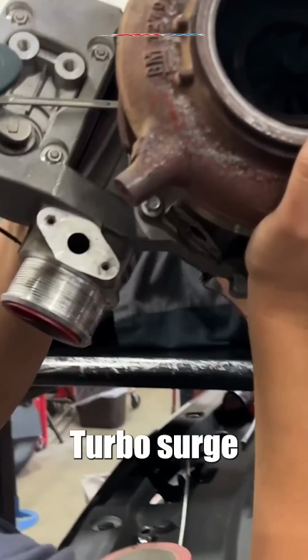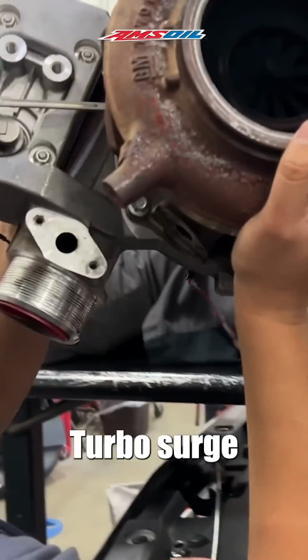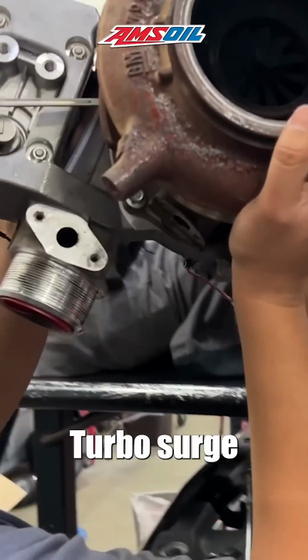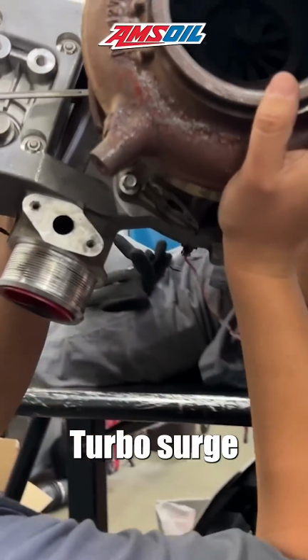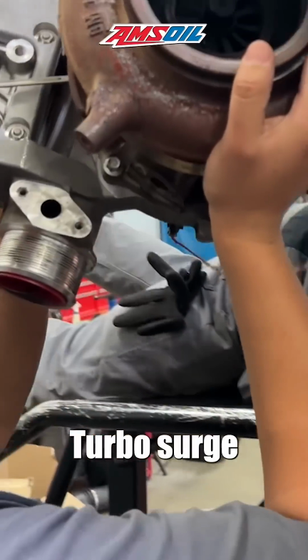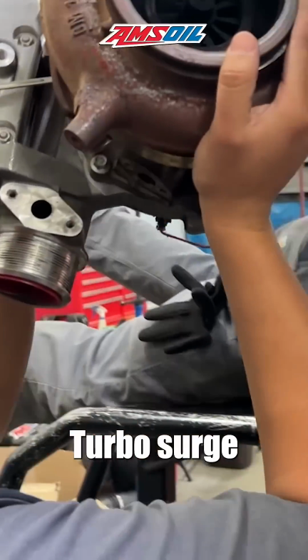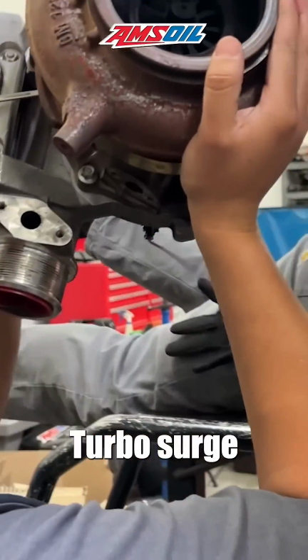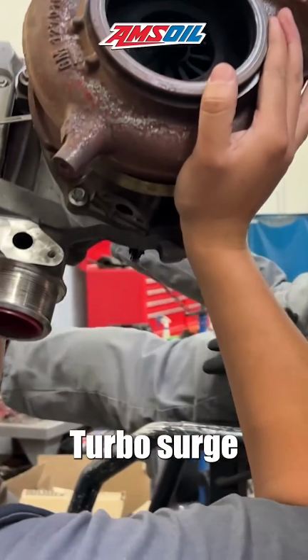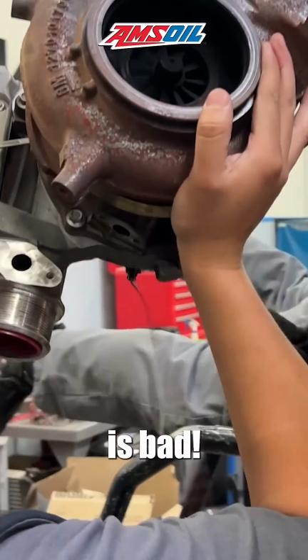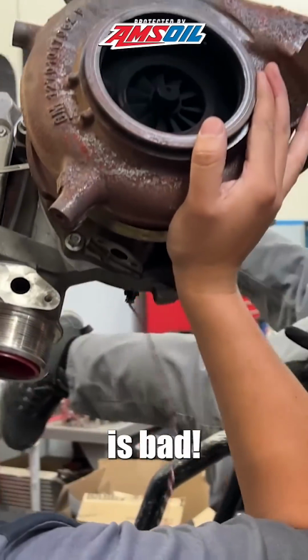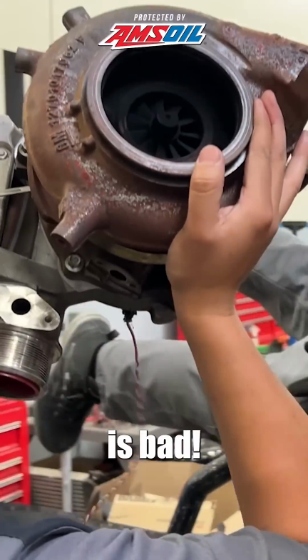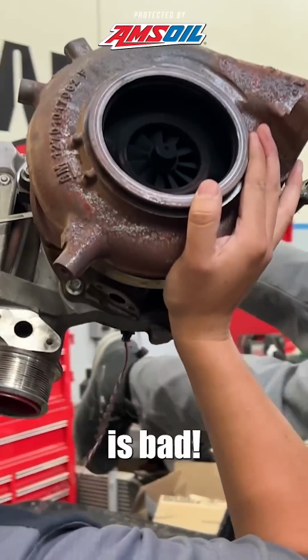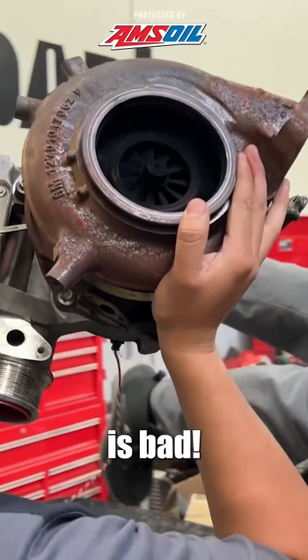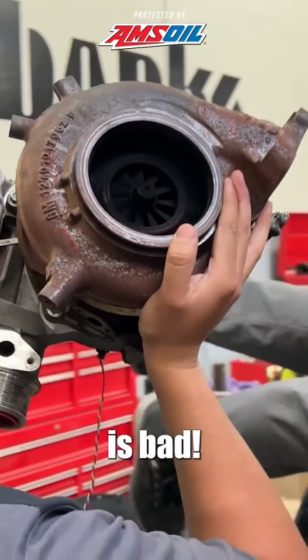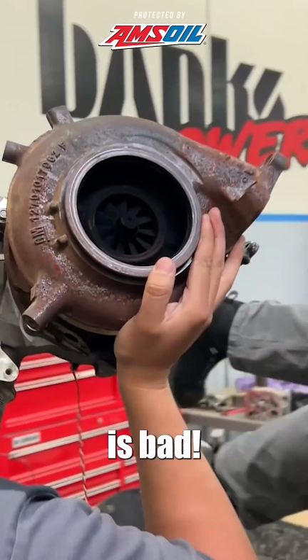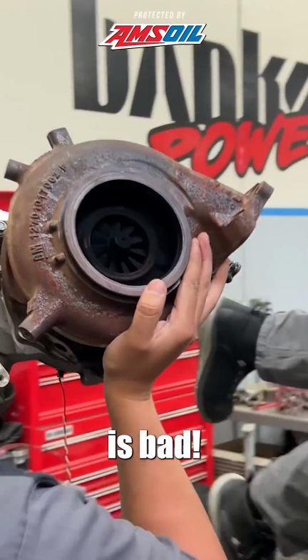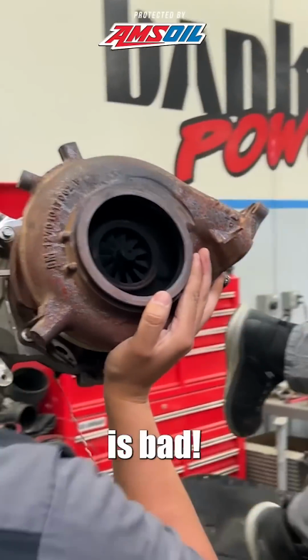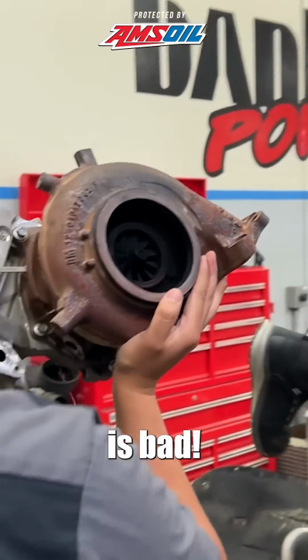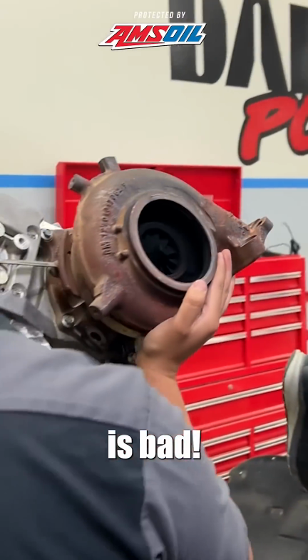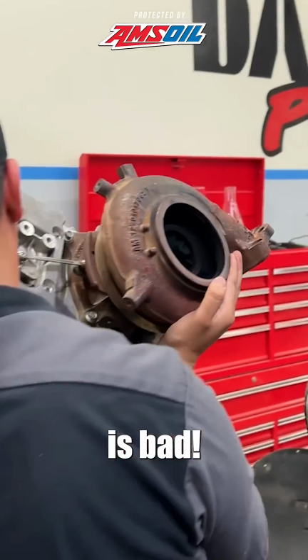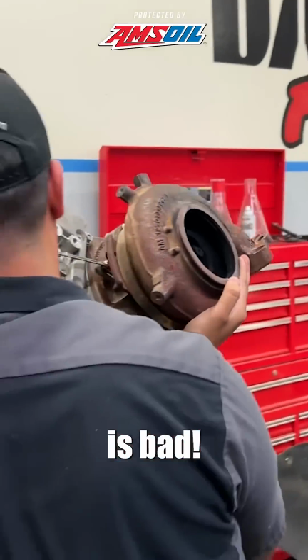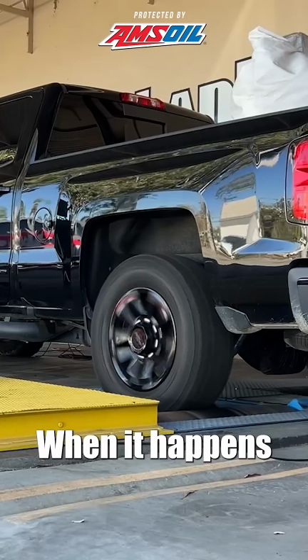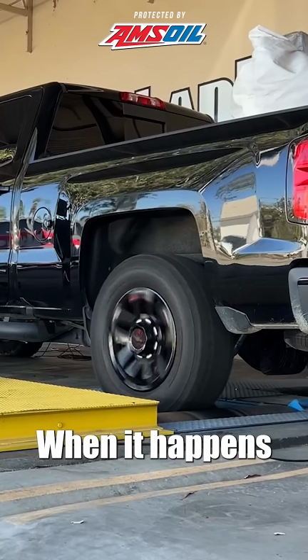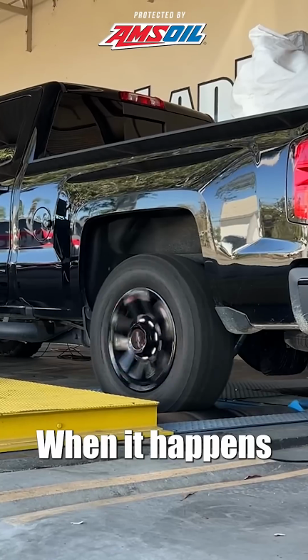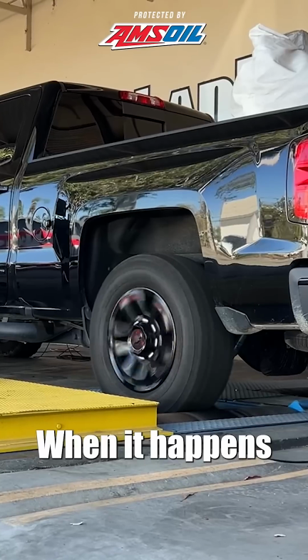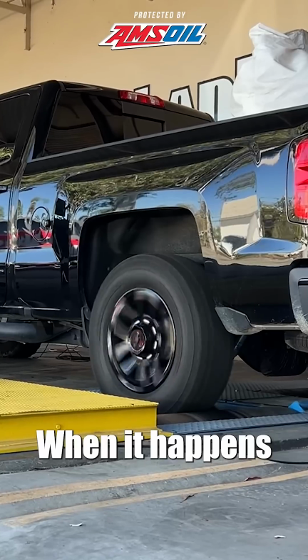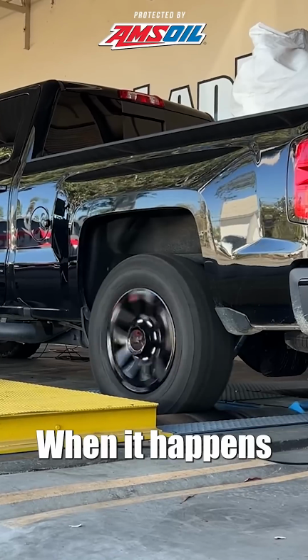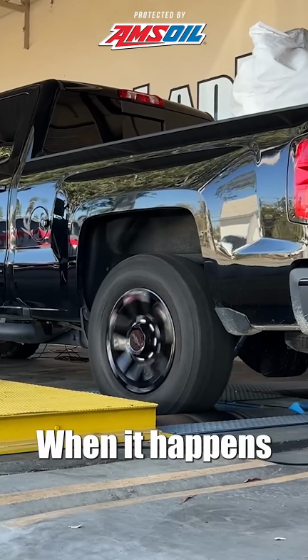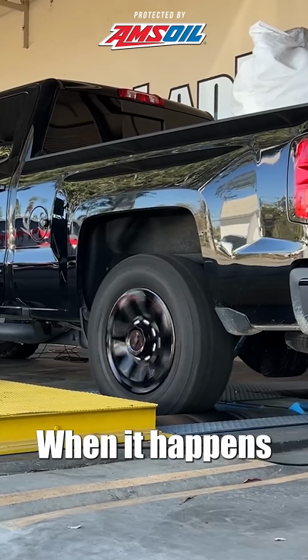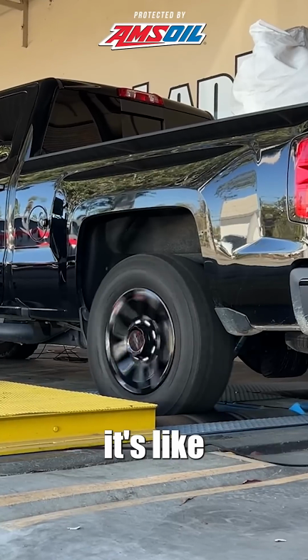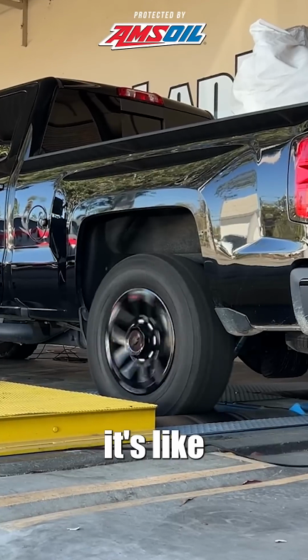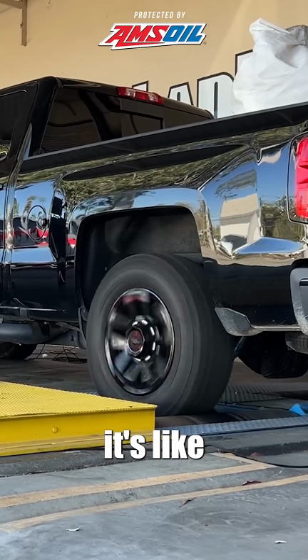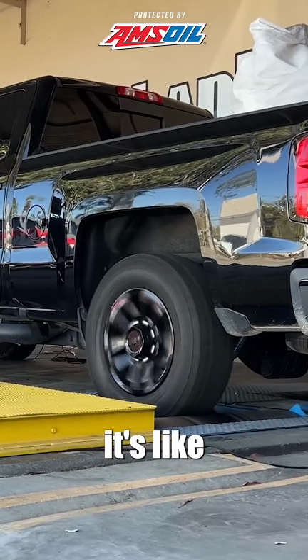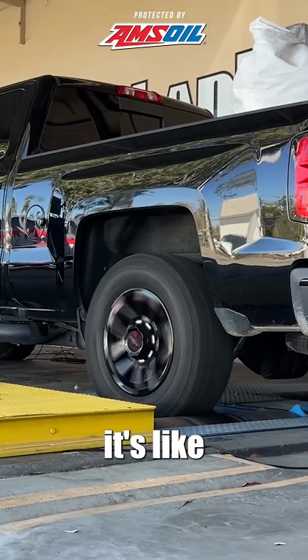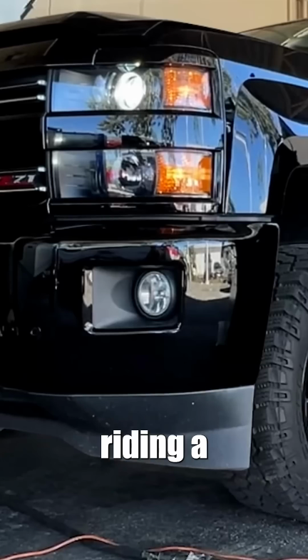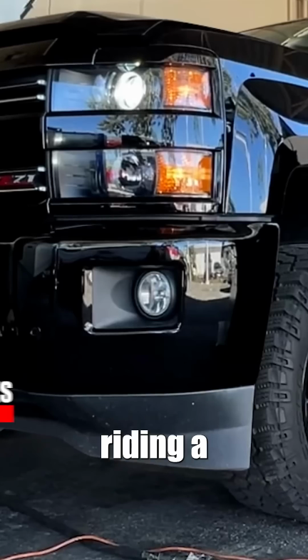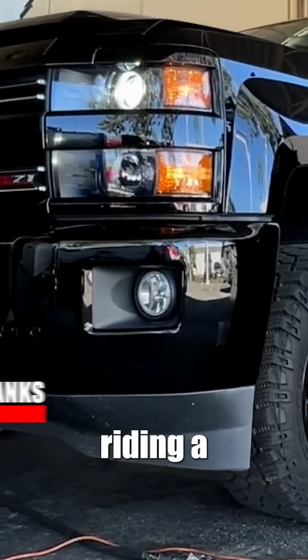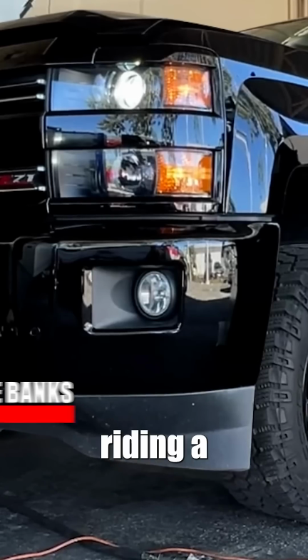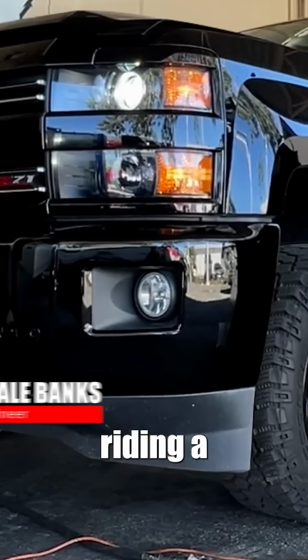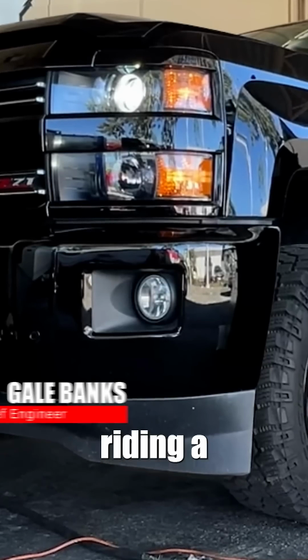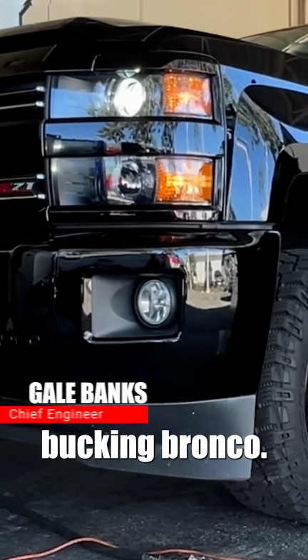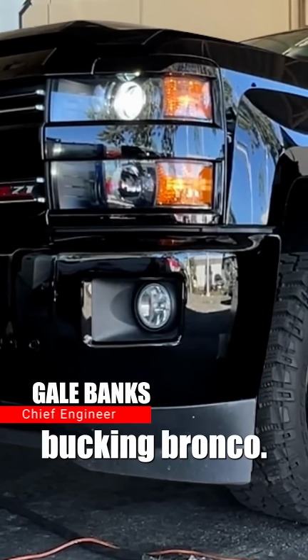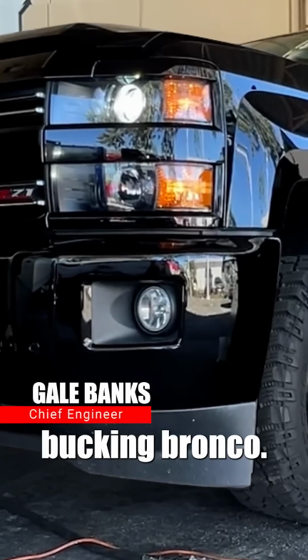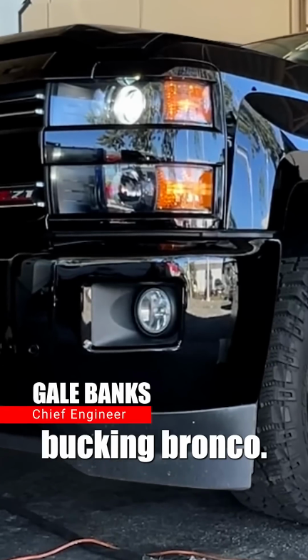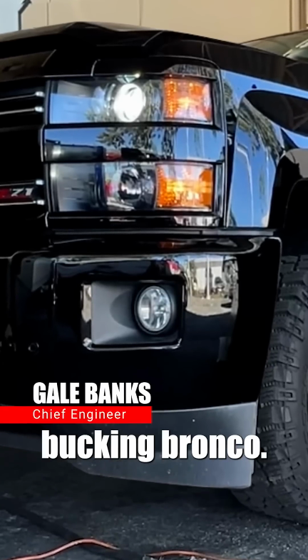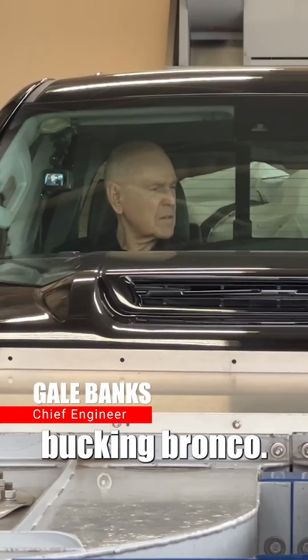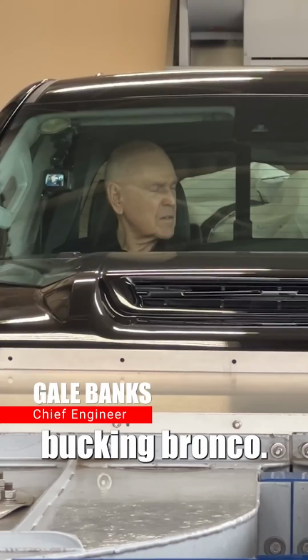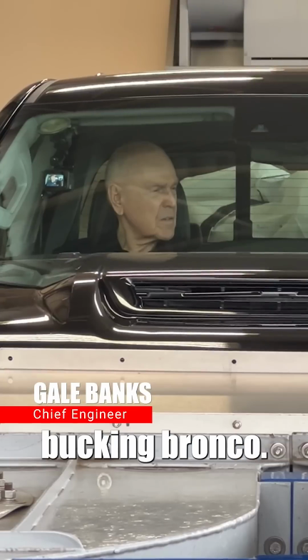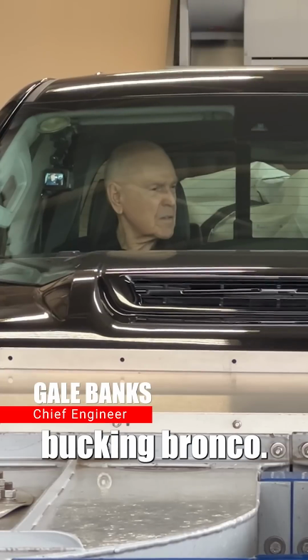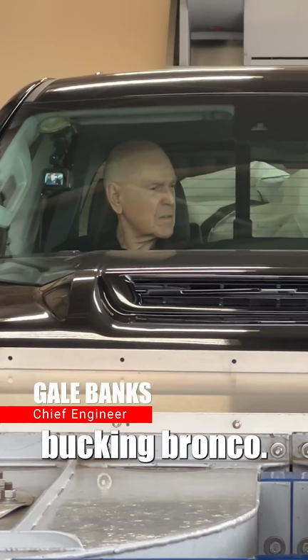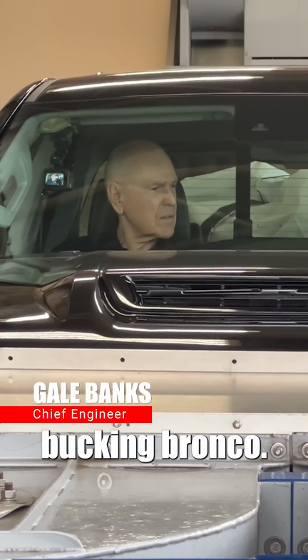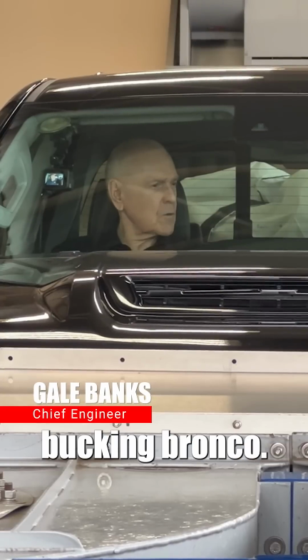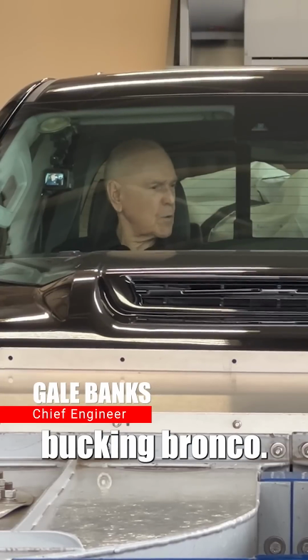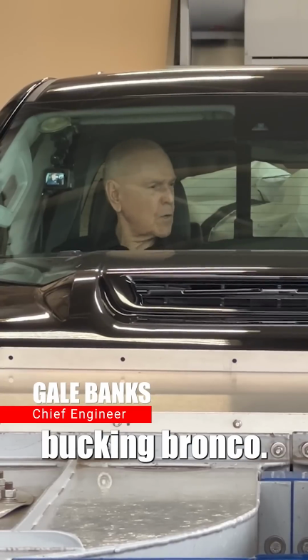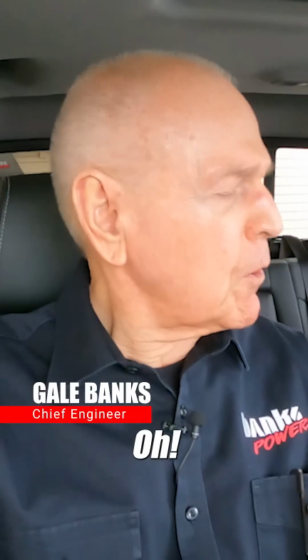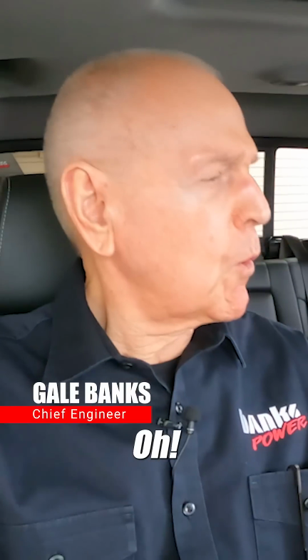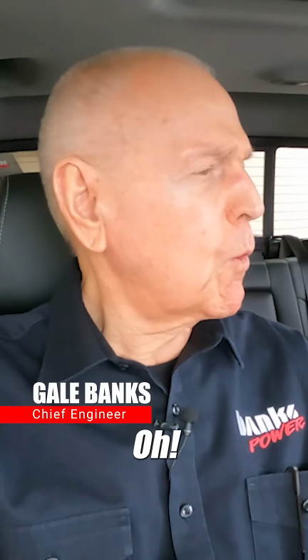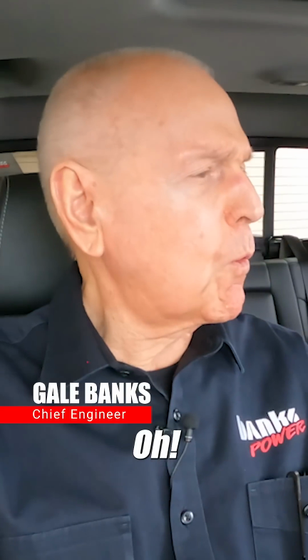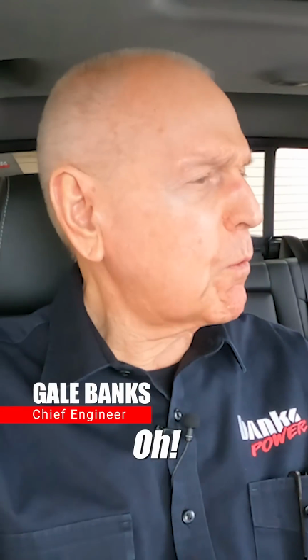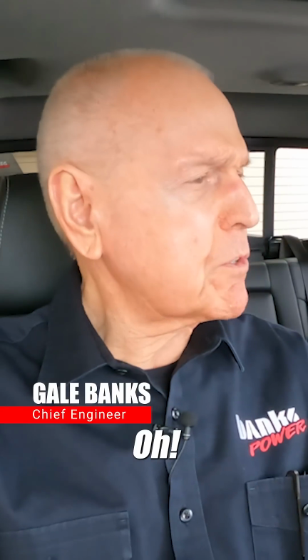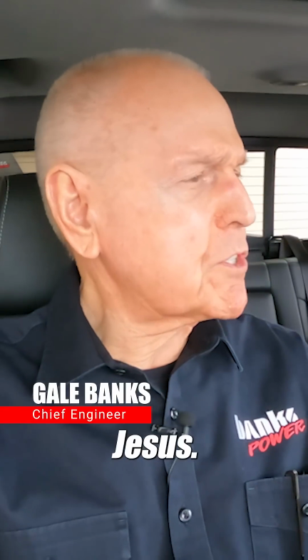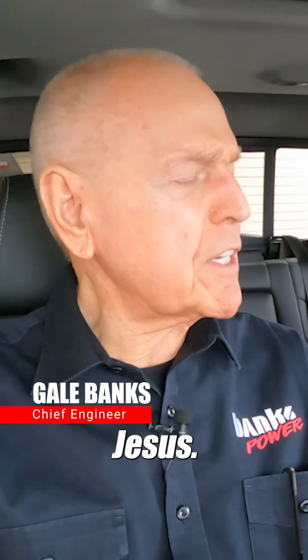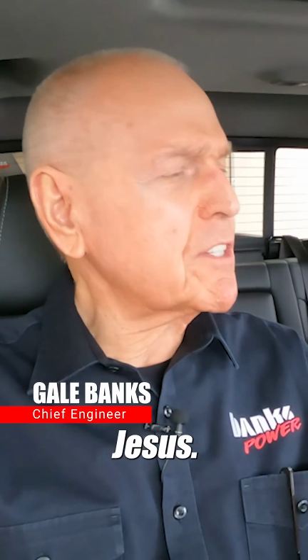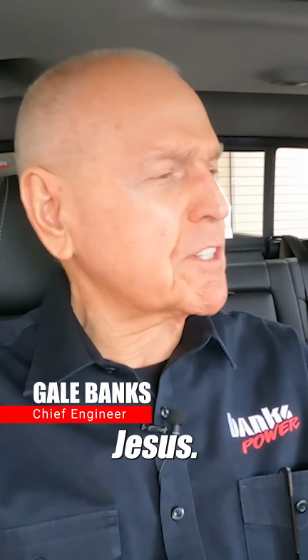Turbo surge is bad. When it happens, it's like riding a bucking bronco.